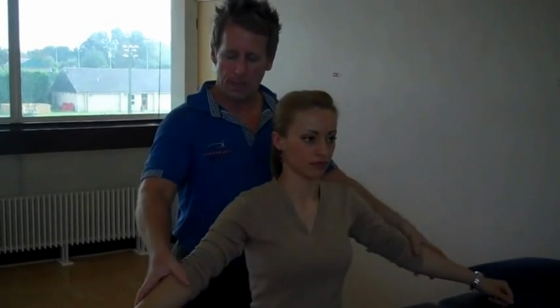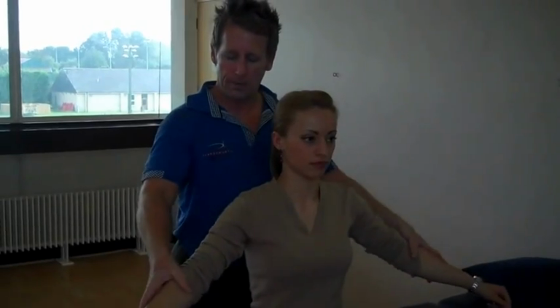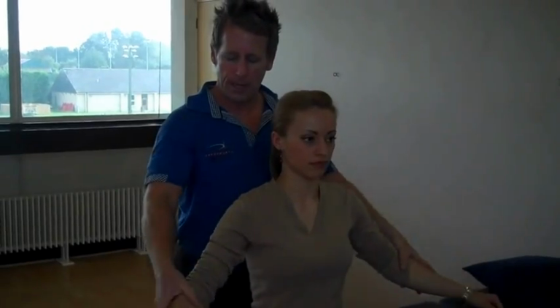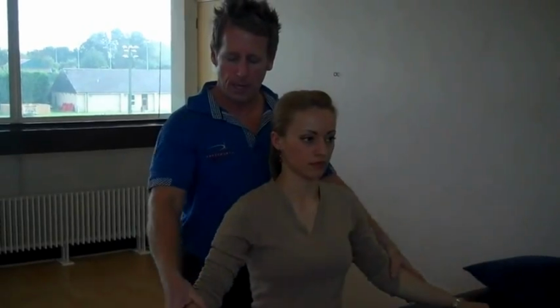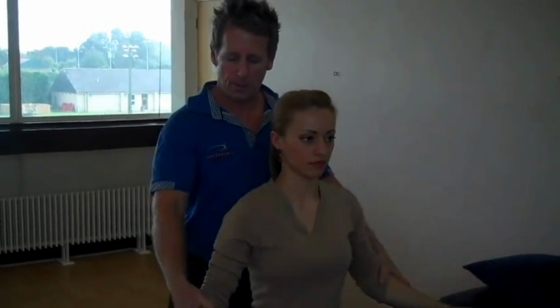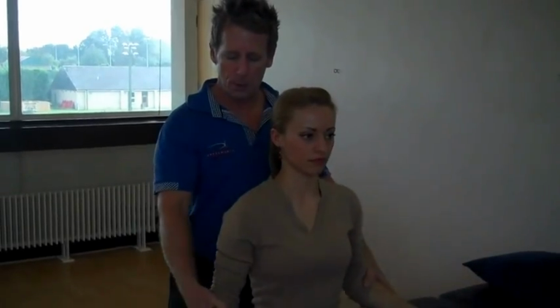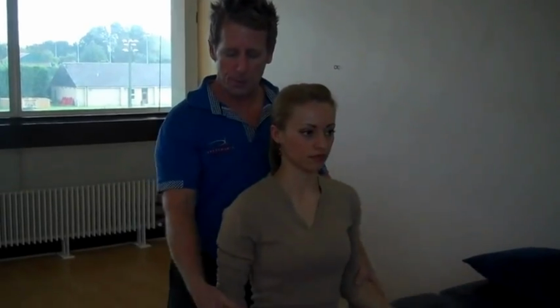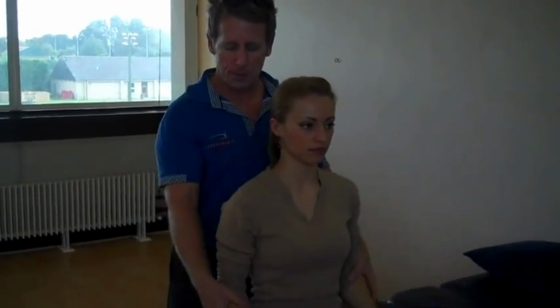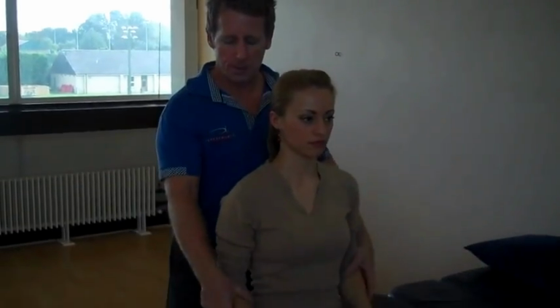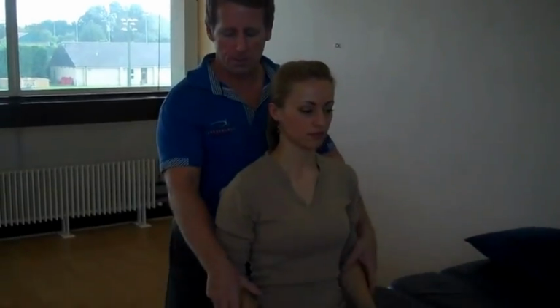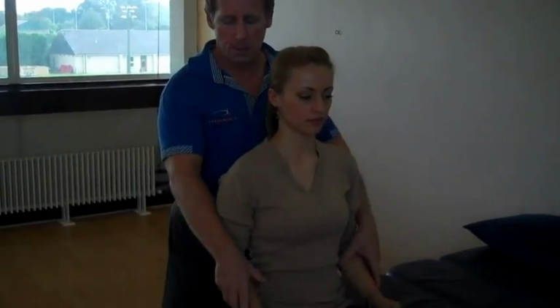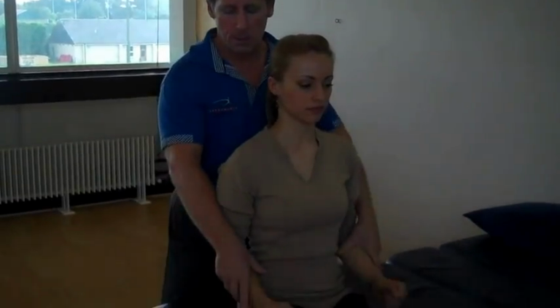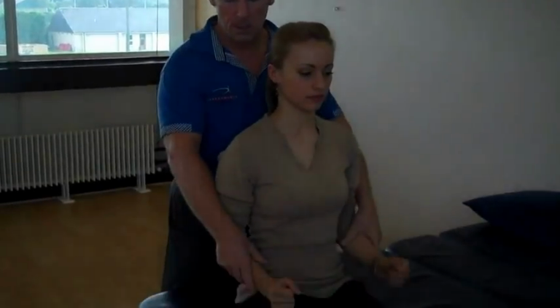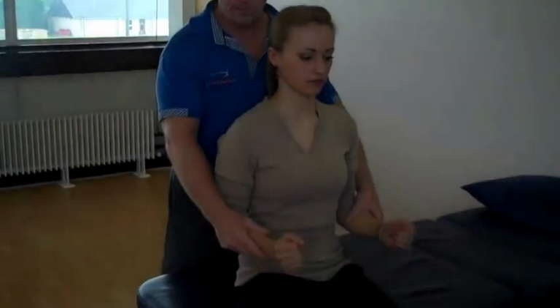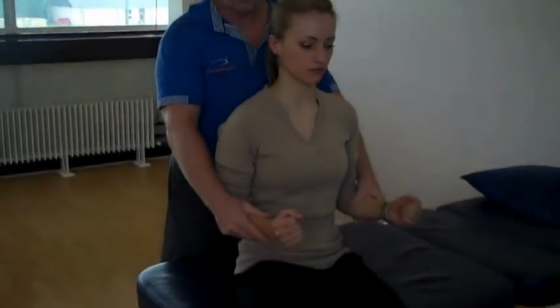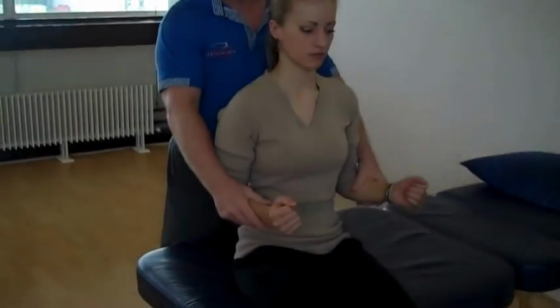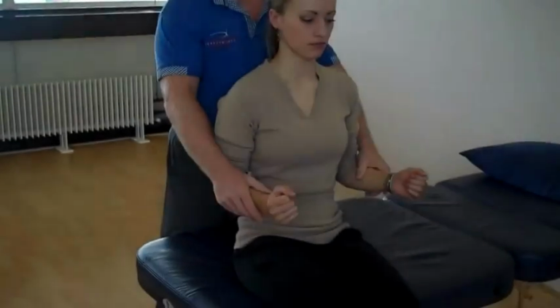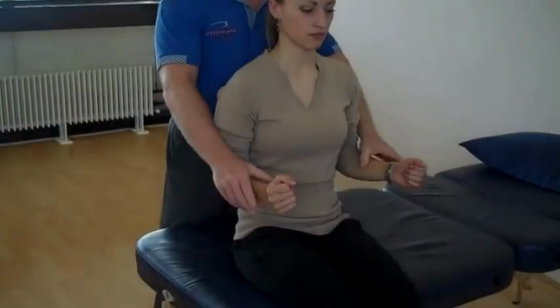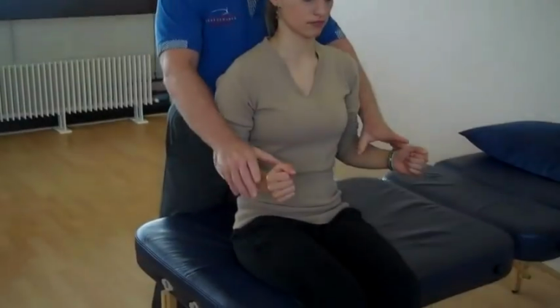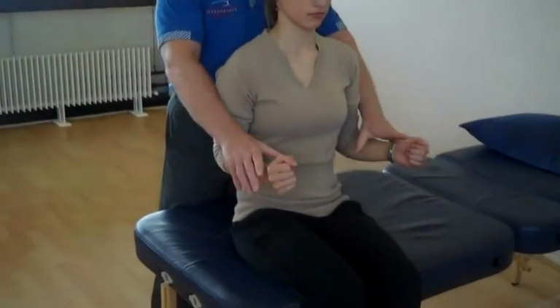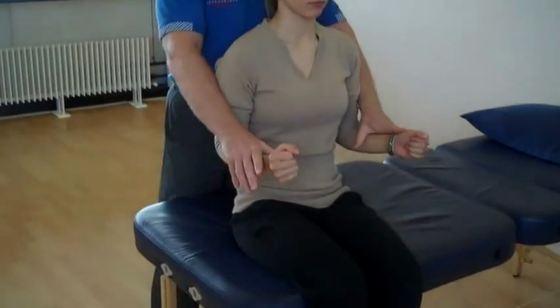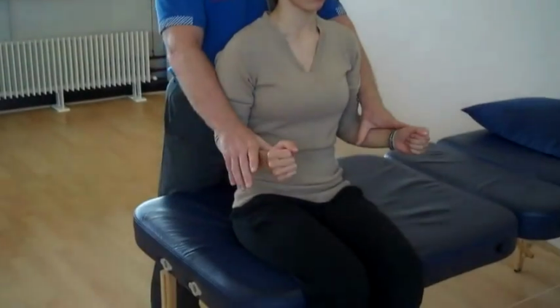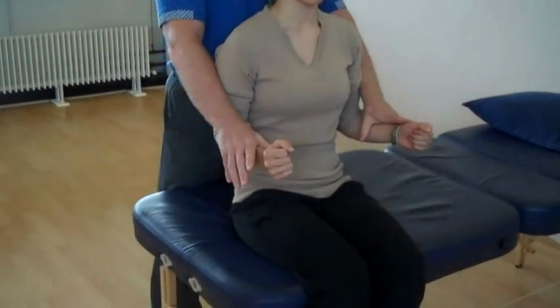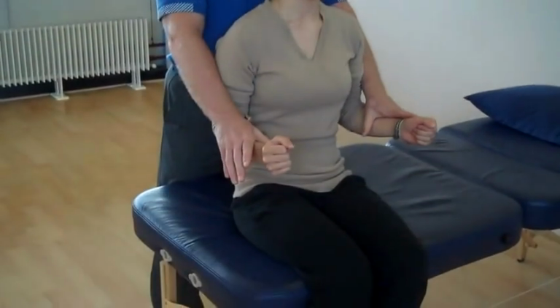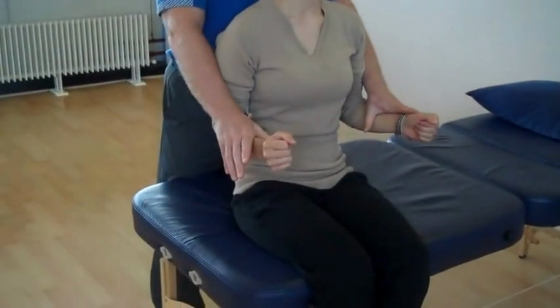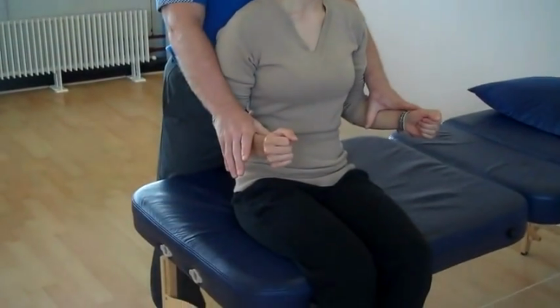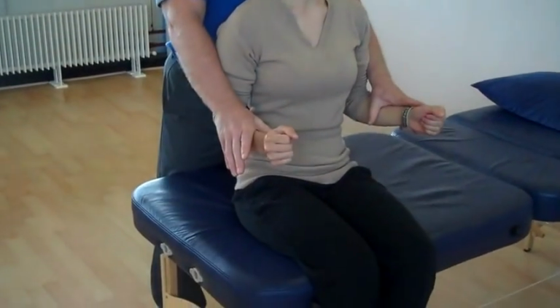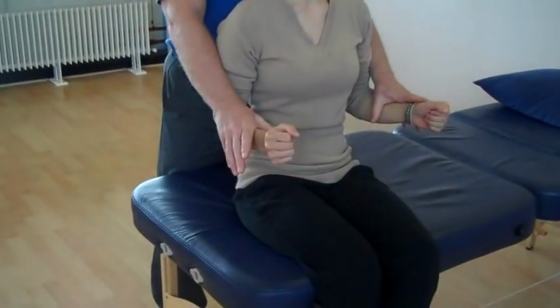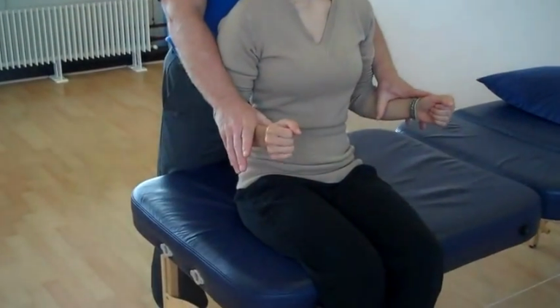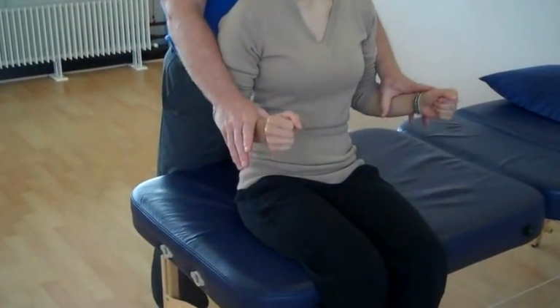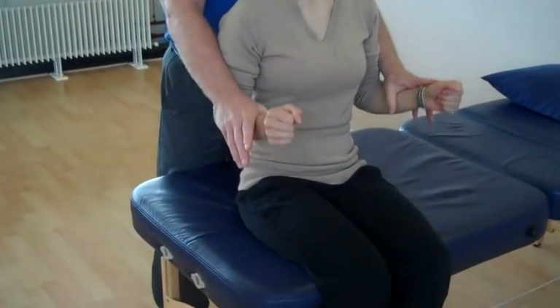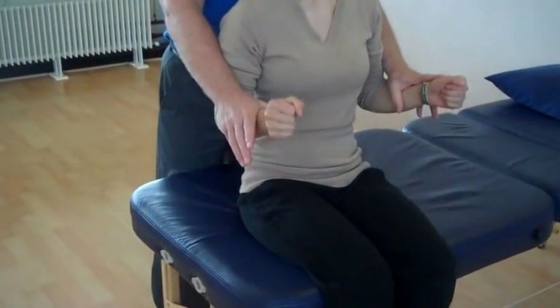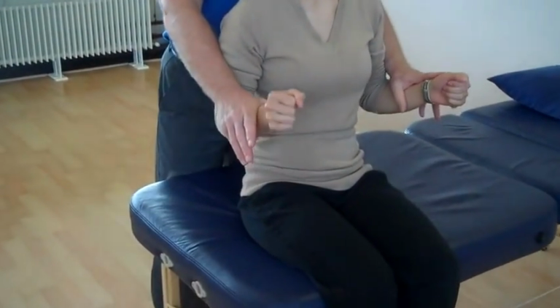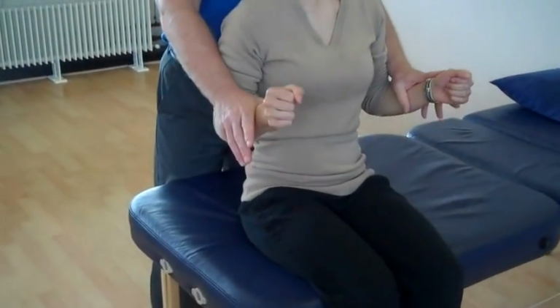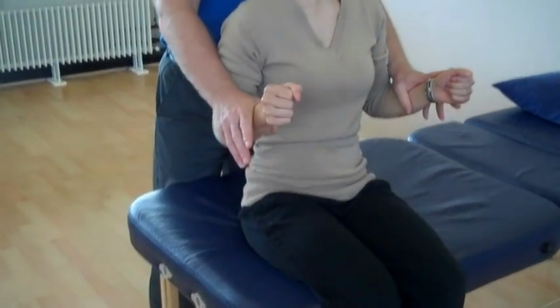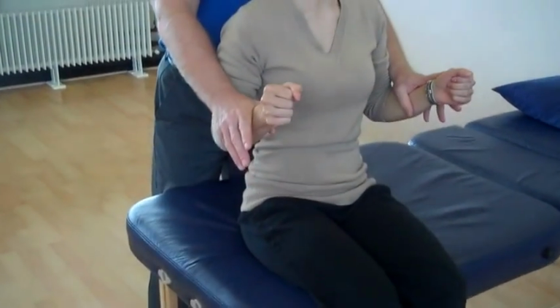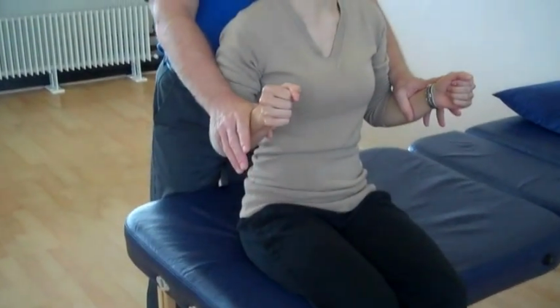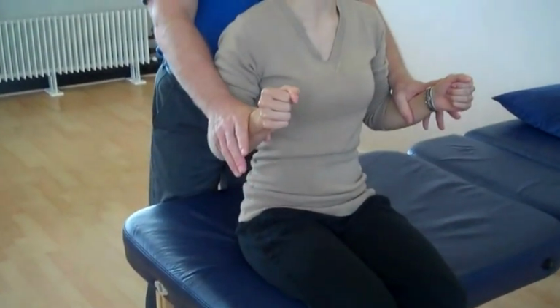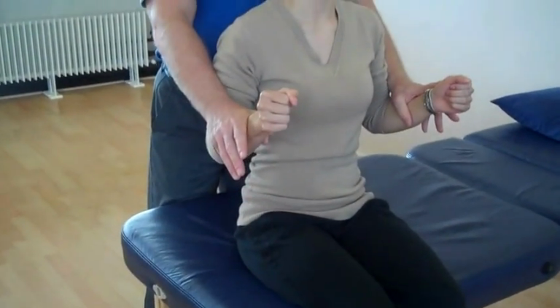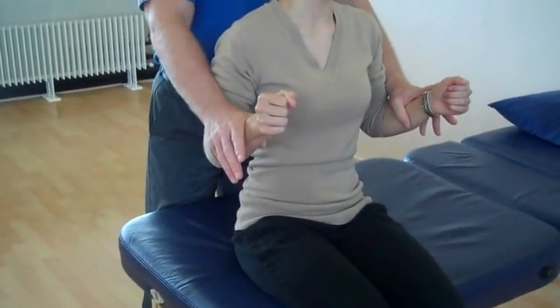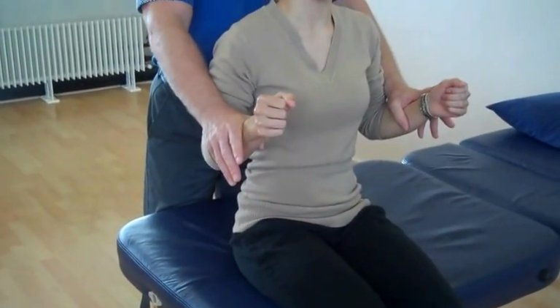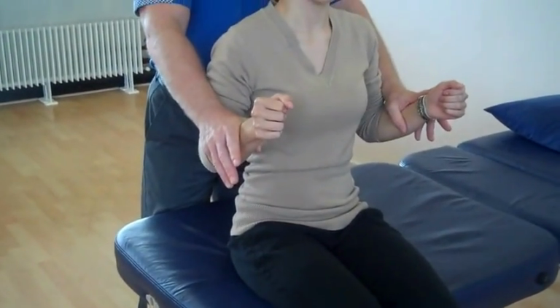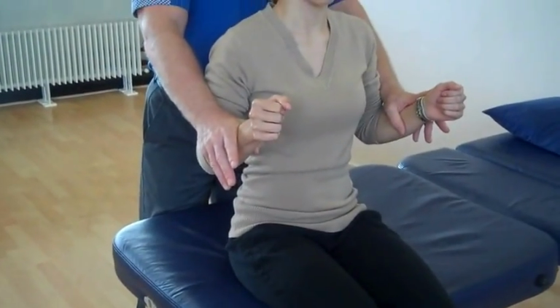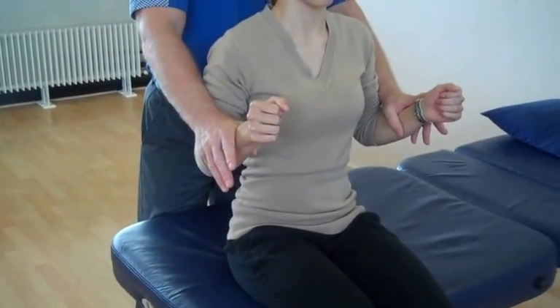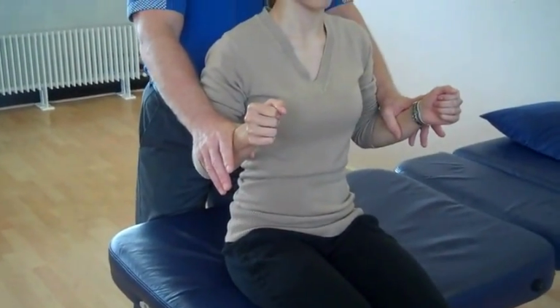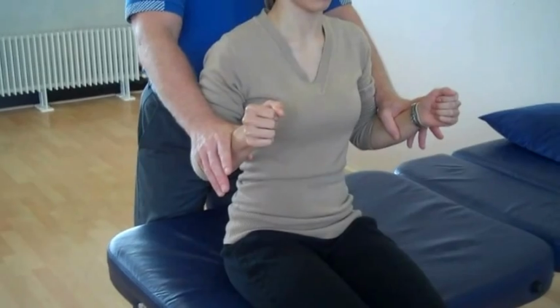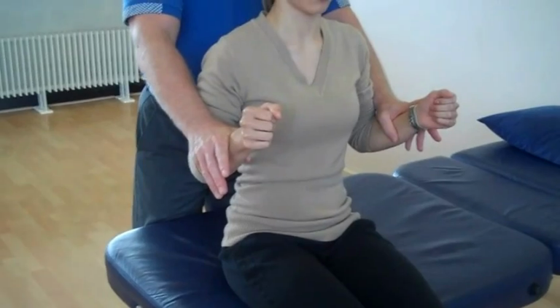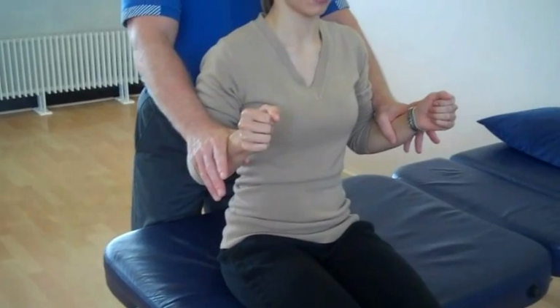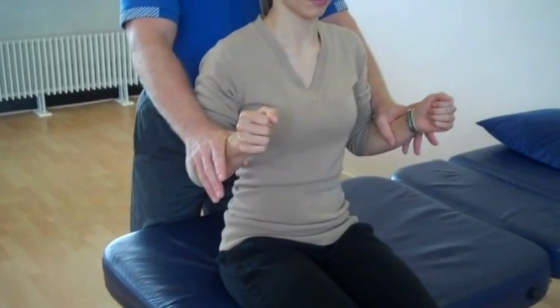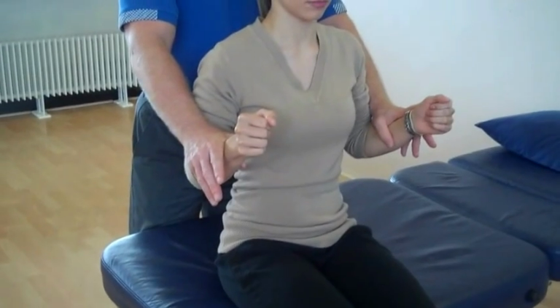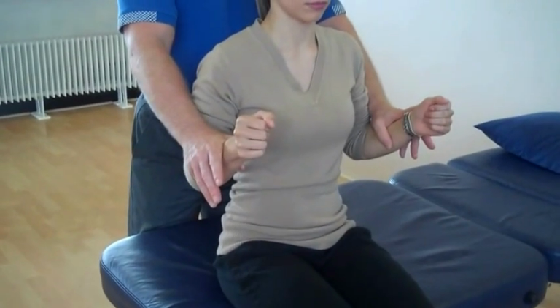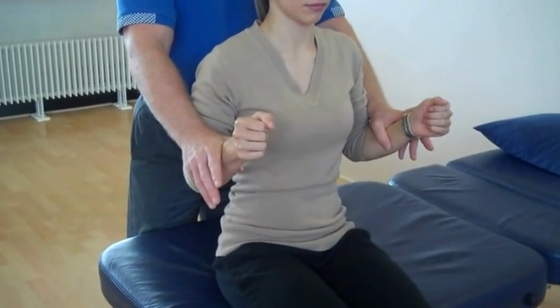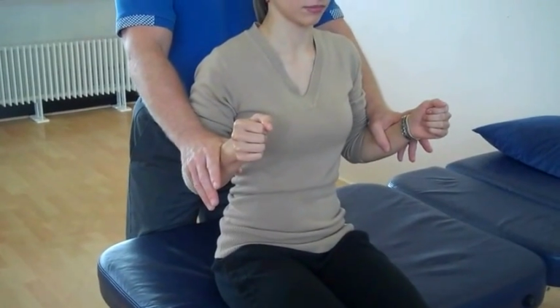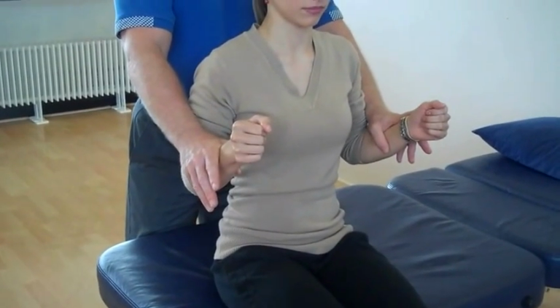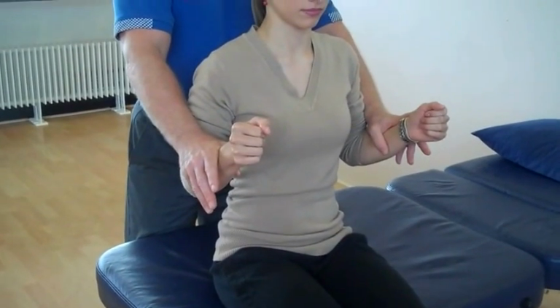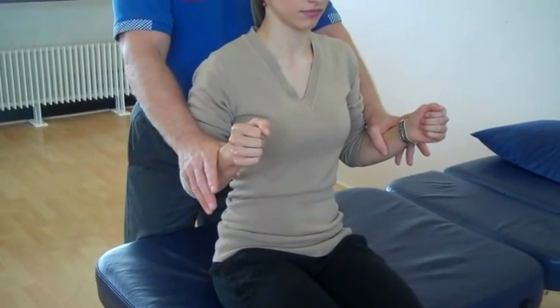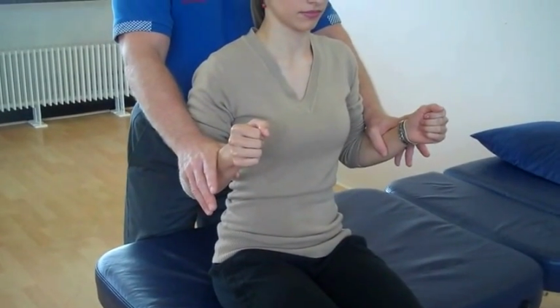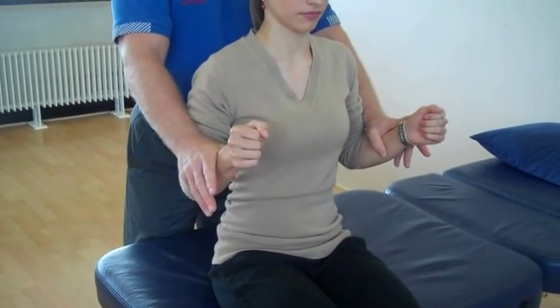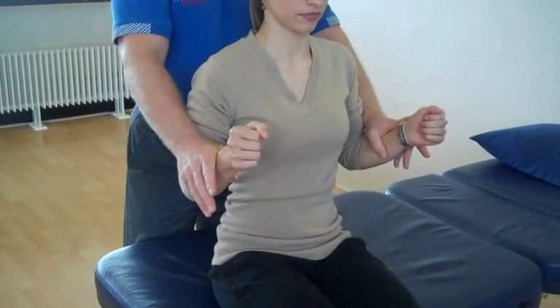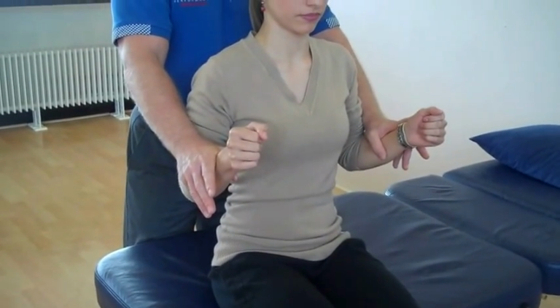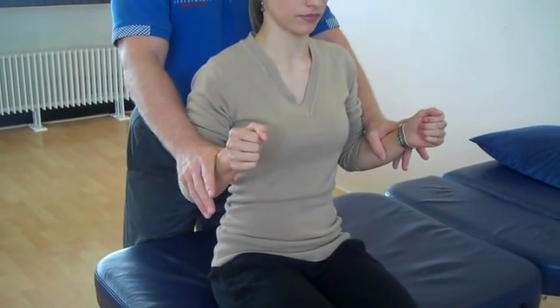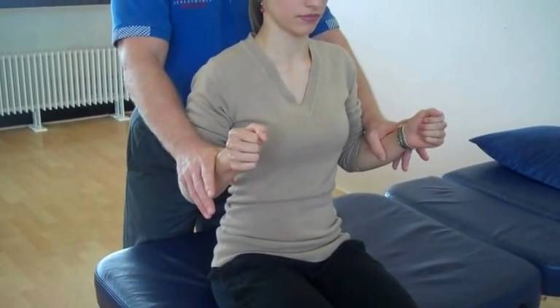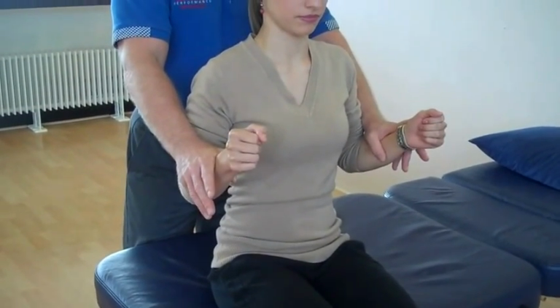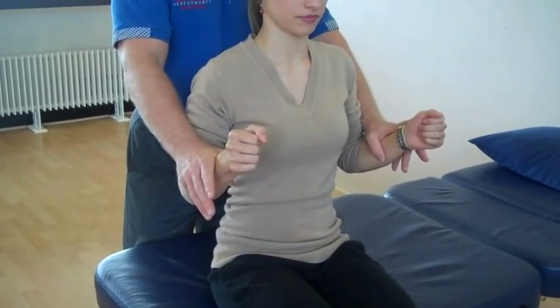Bend the elbows please. And then from this position we ask him to push up, and we will be testing the level of C5 and C6.